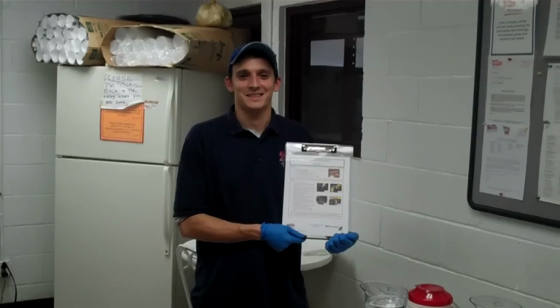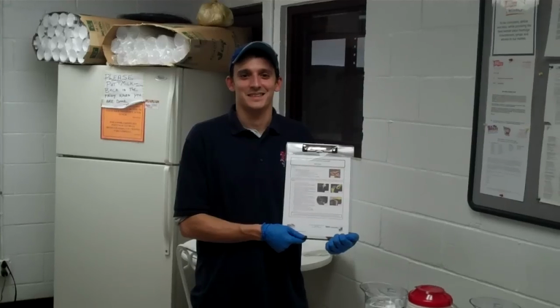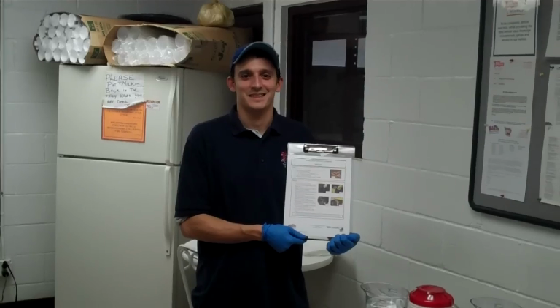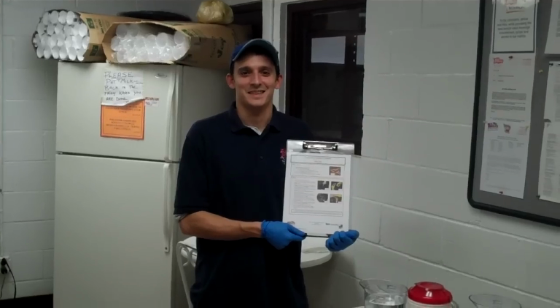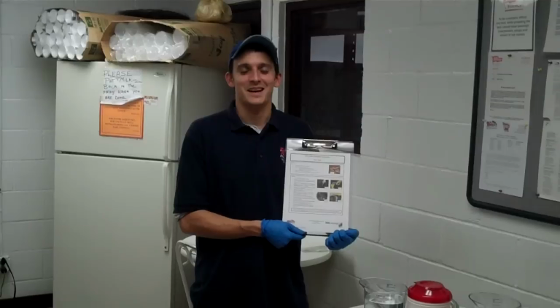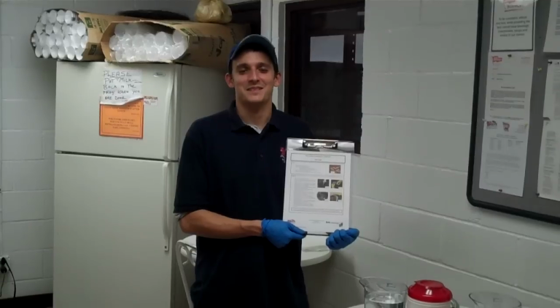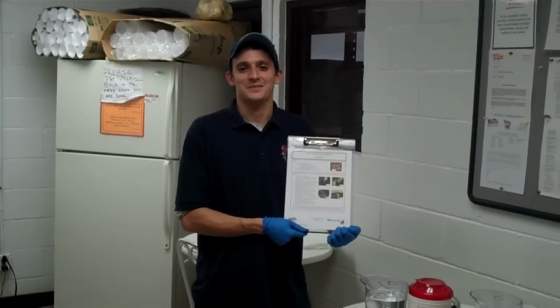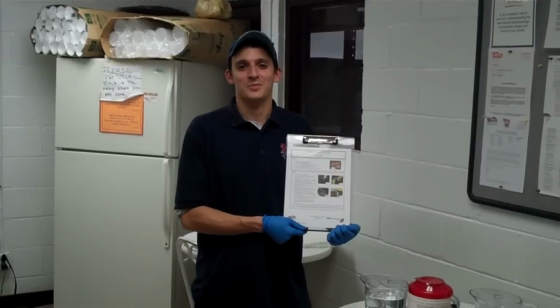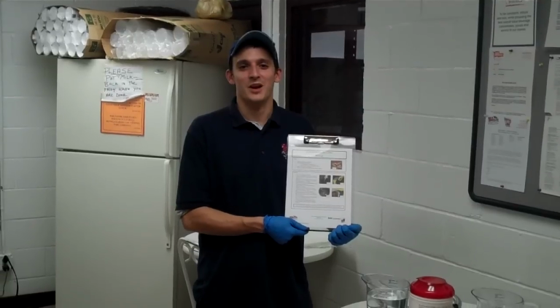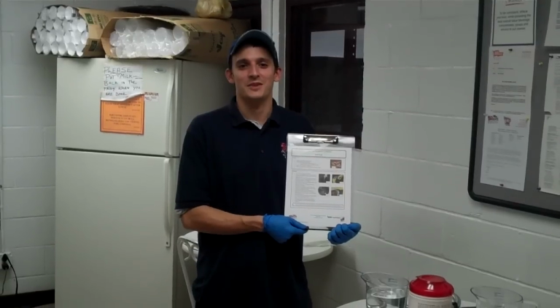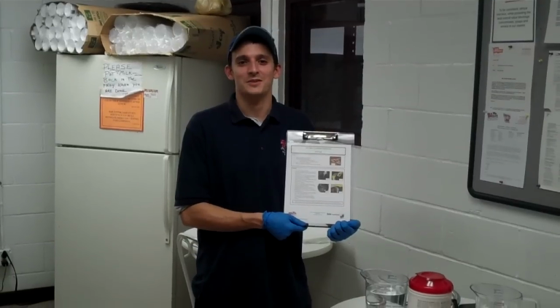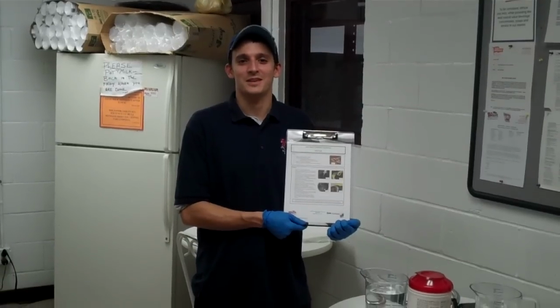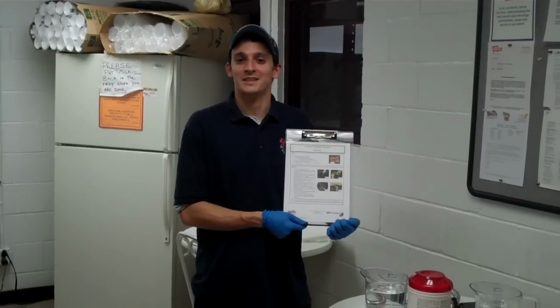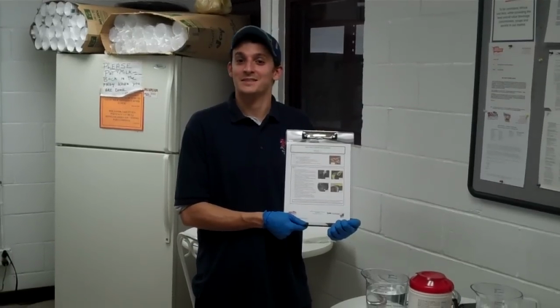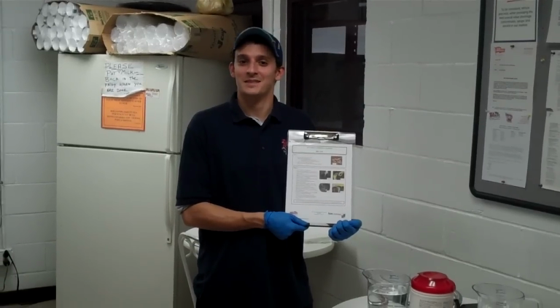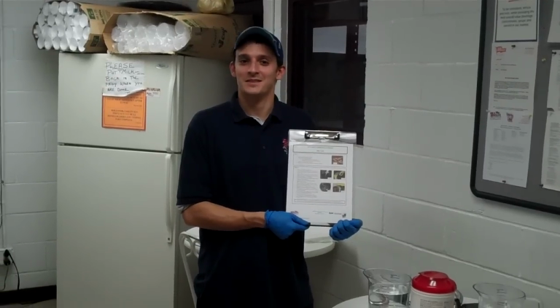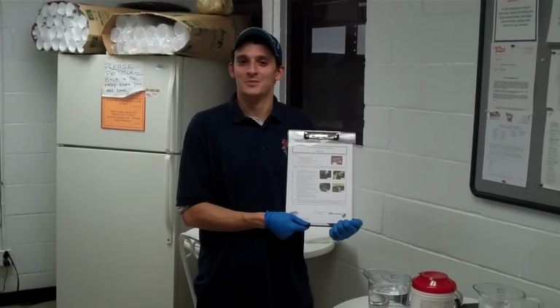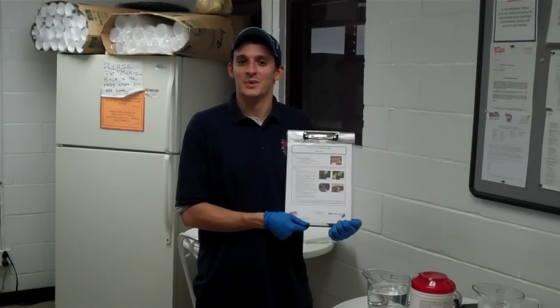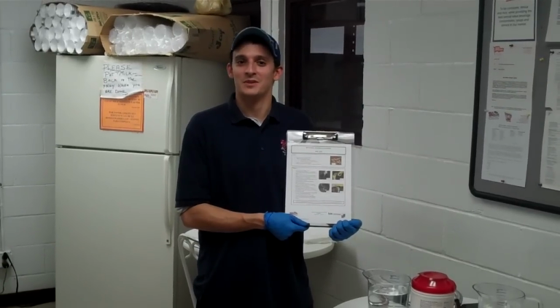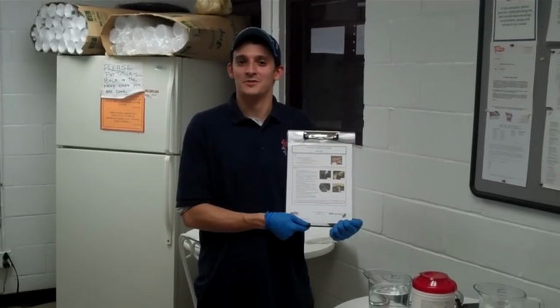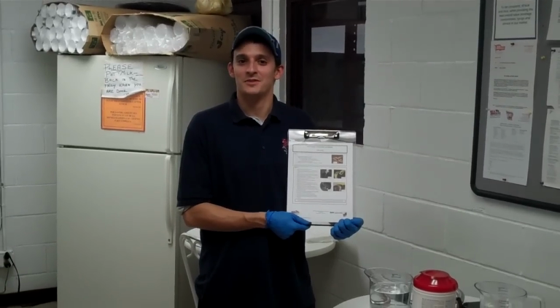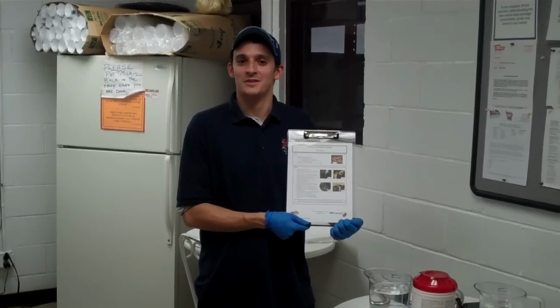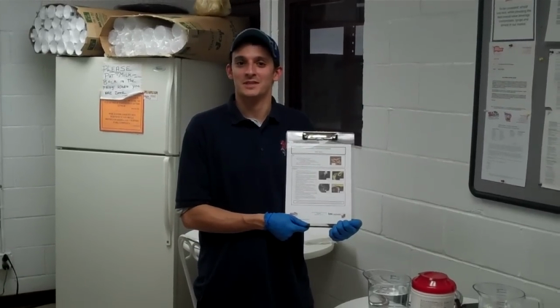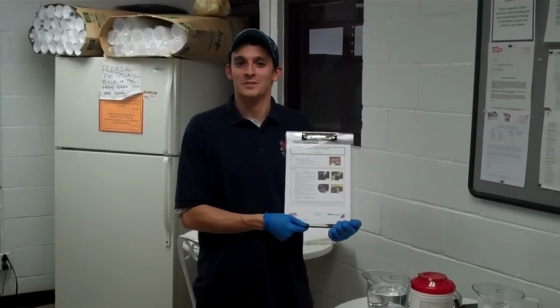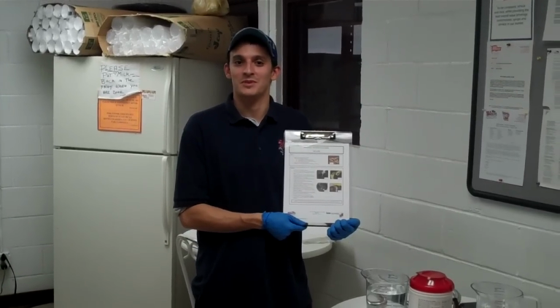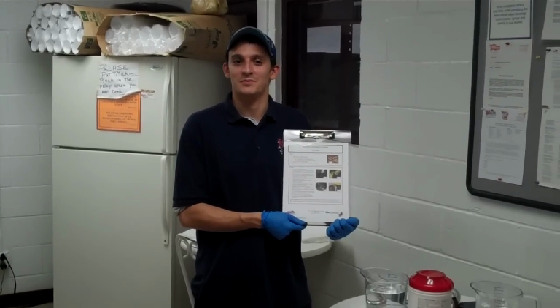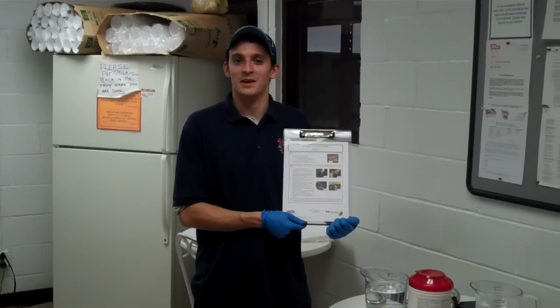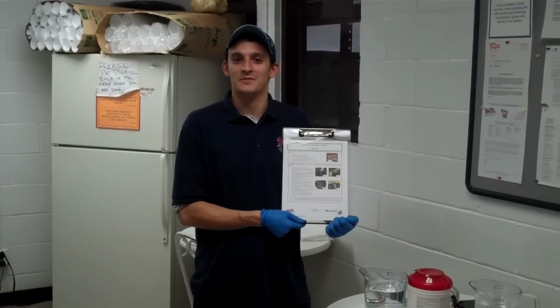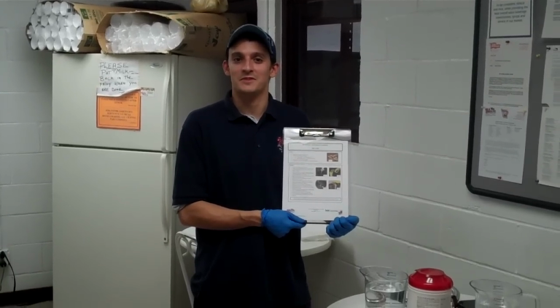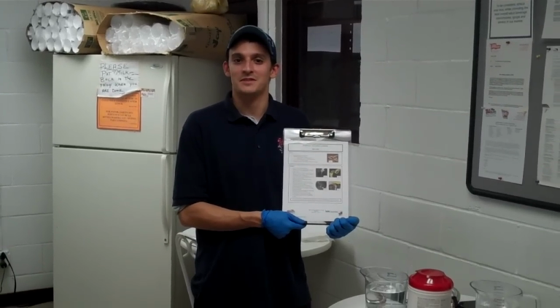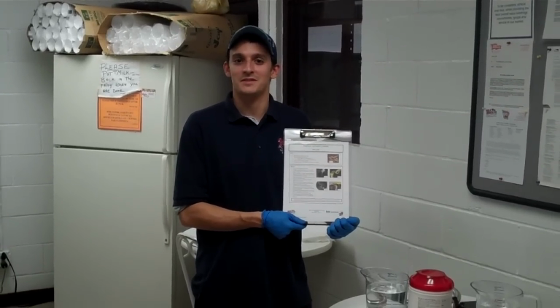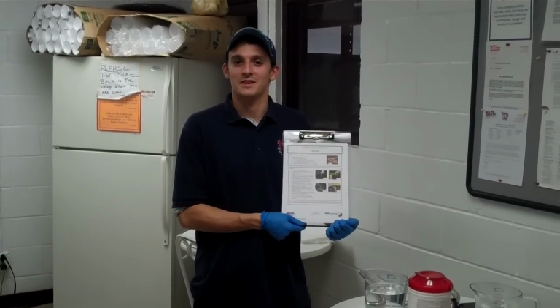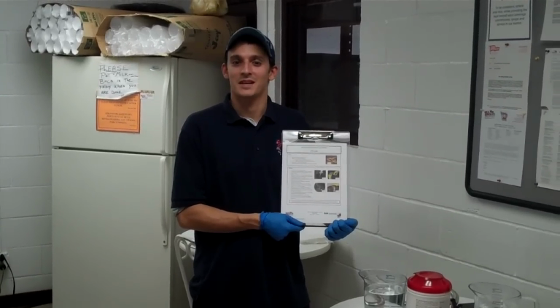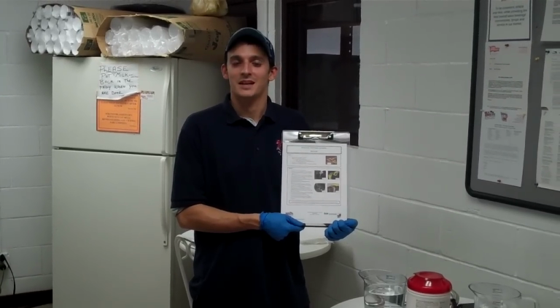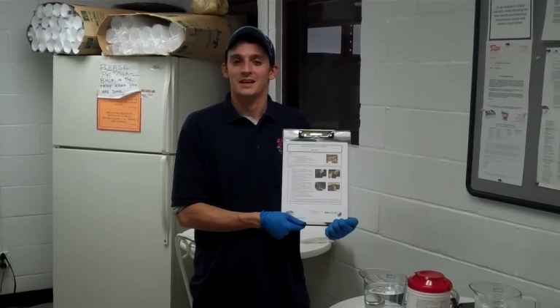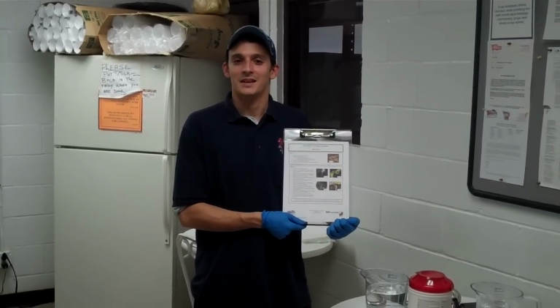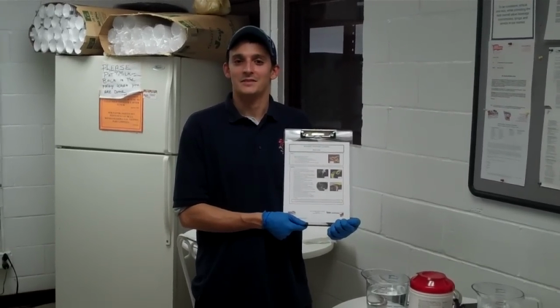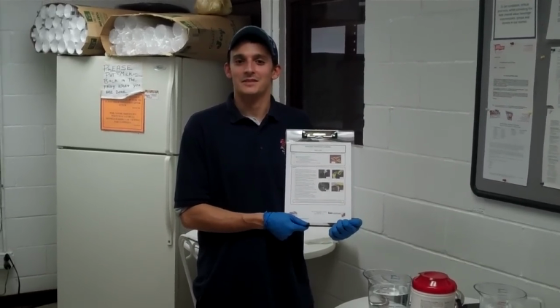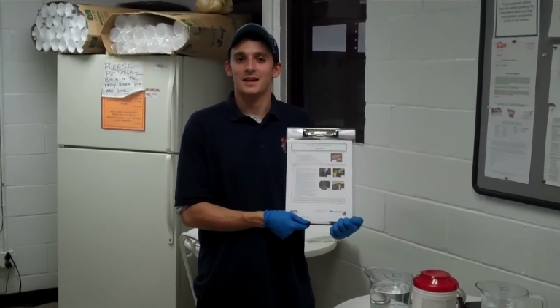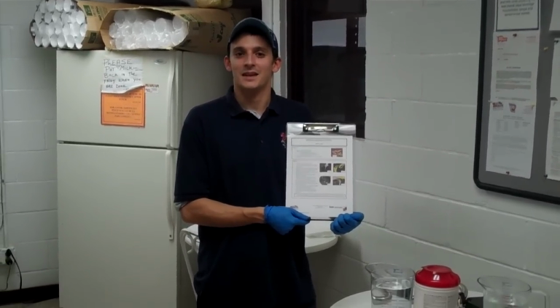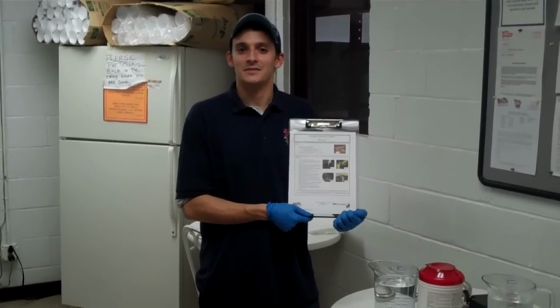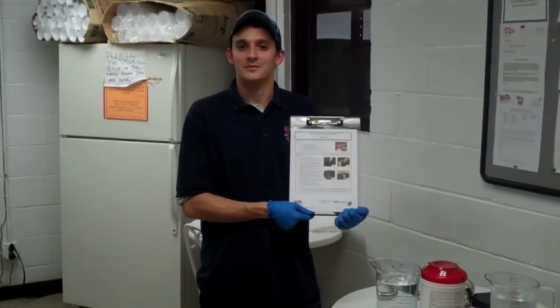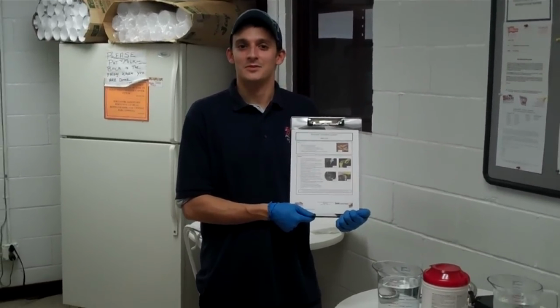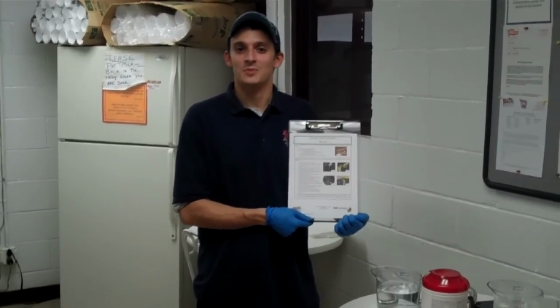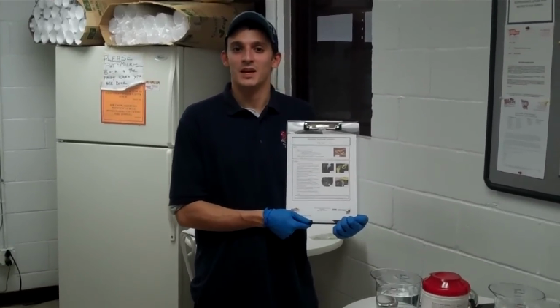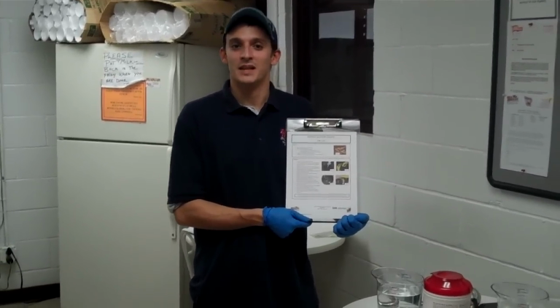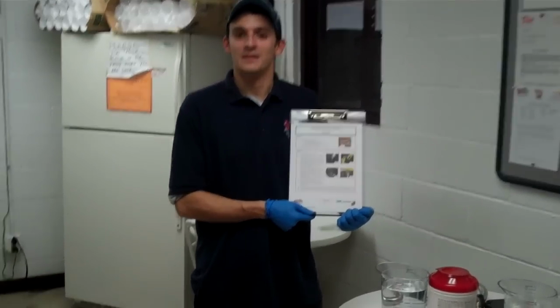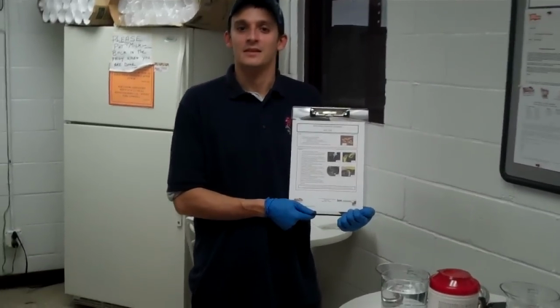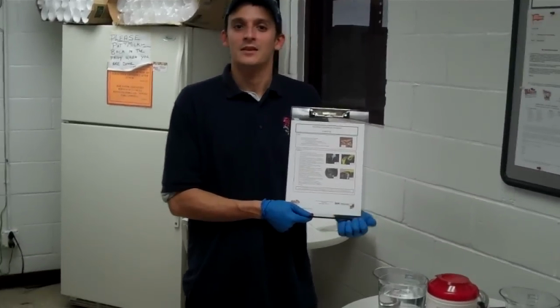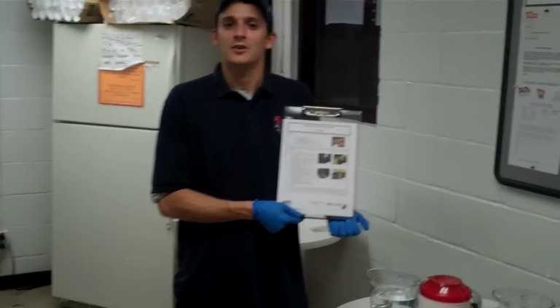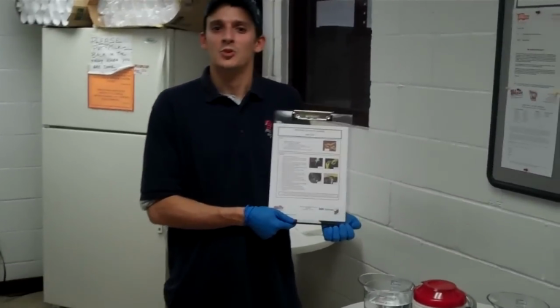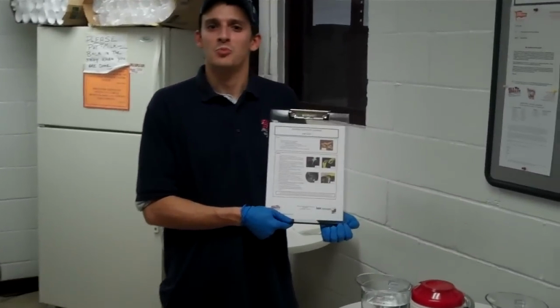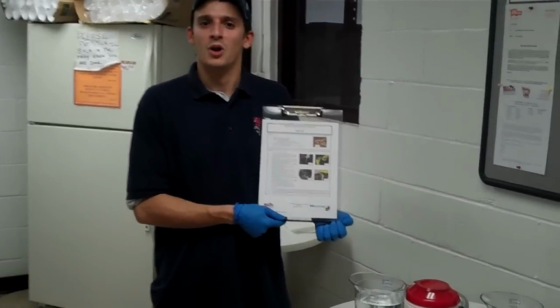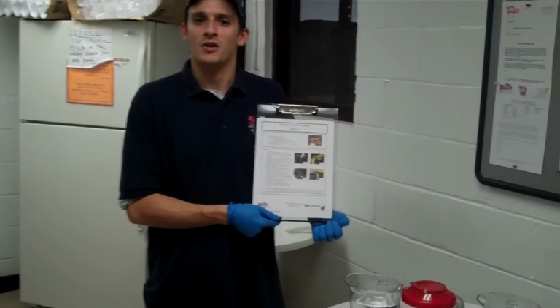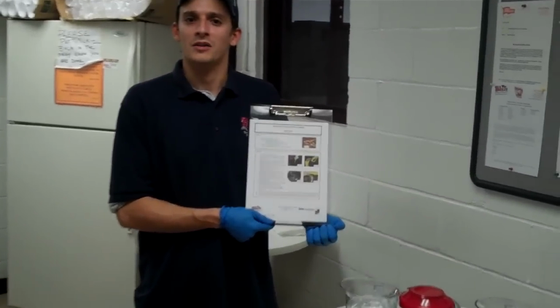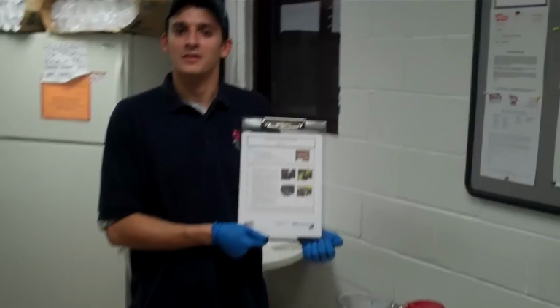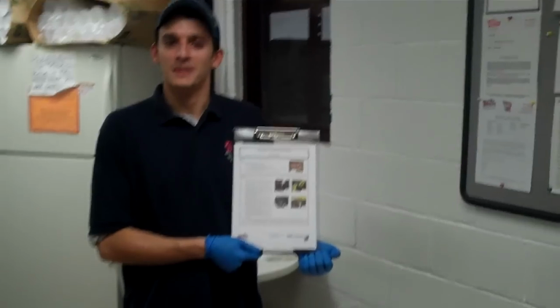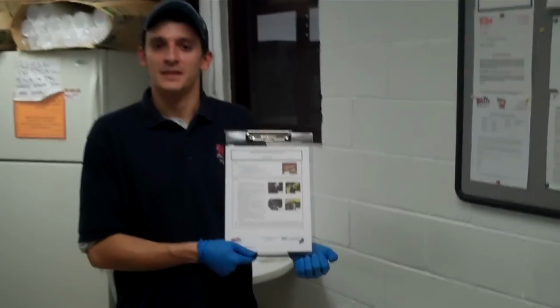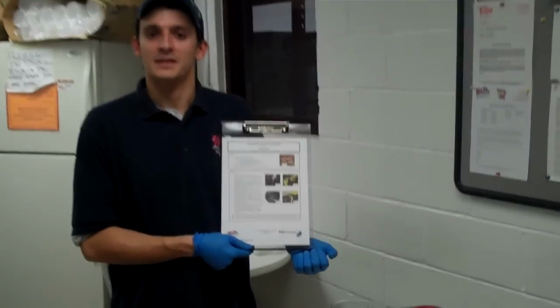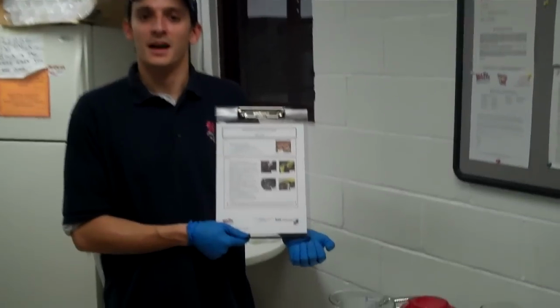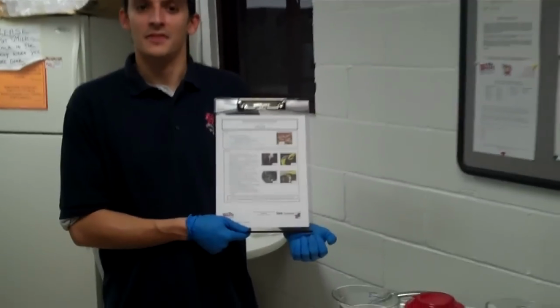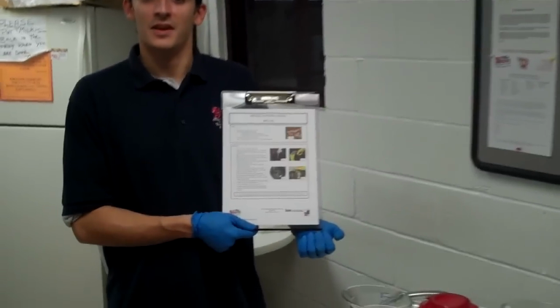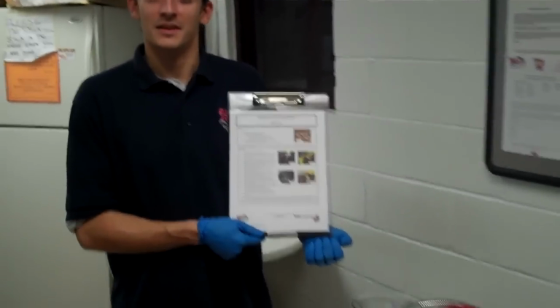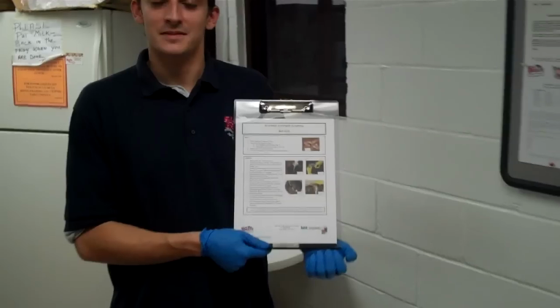Hi, this is Brian Hook, Installation Manager at Seabreeze Beverages. Here today to explain your bar gun cleaning guidelines.